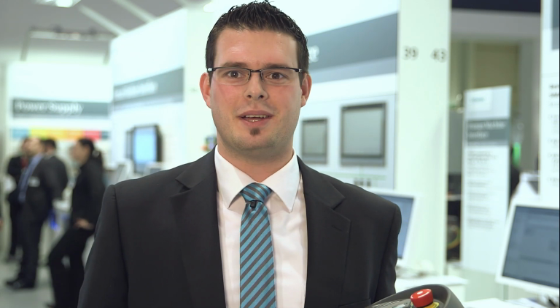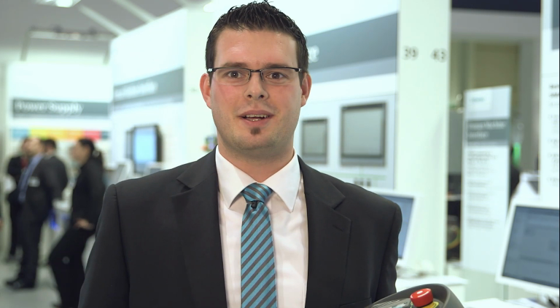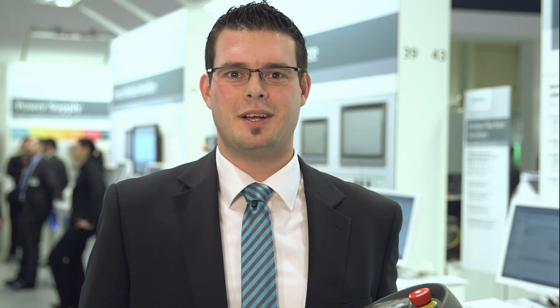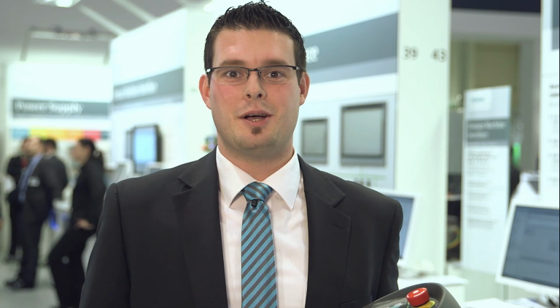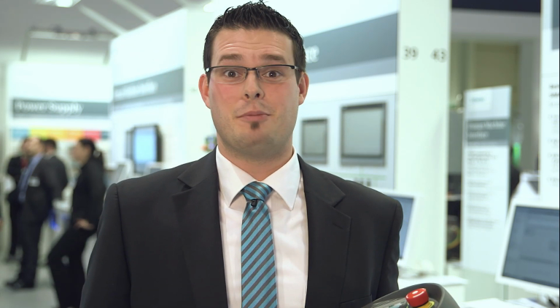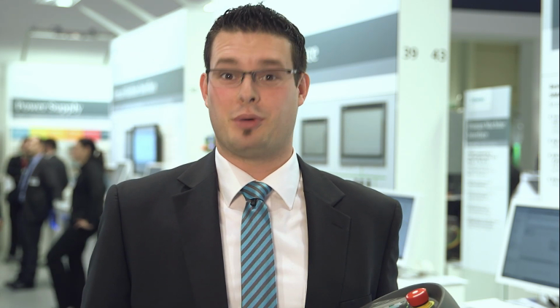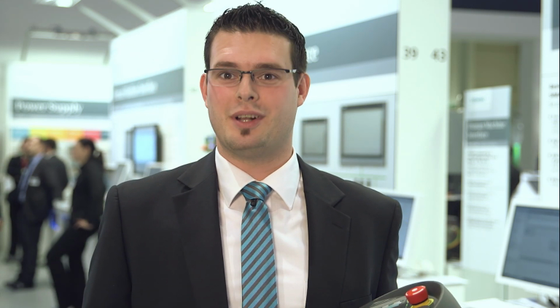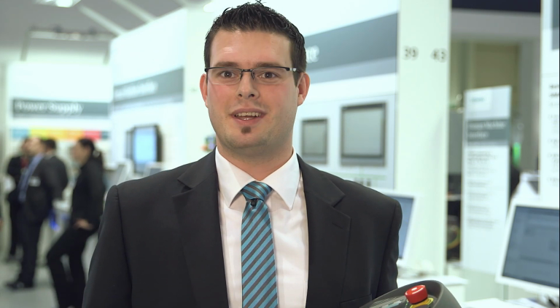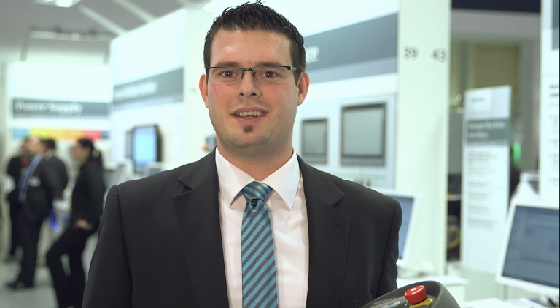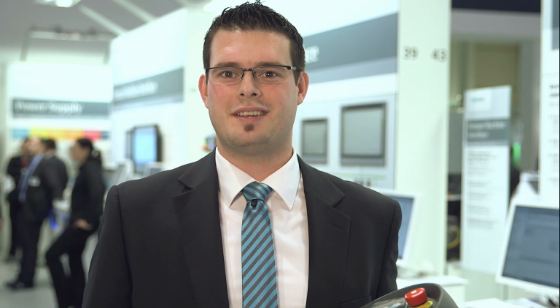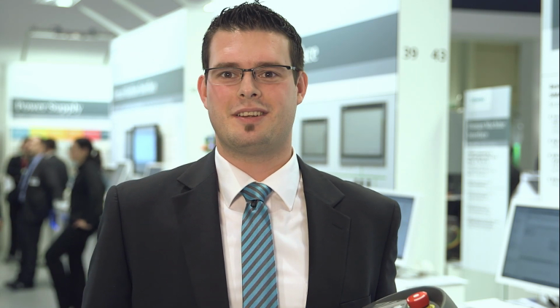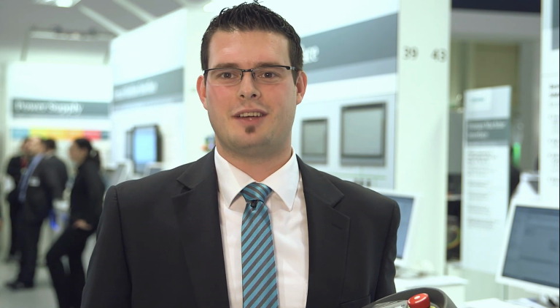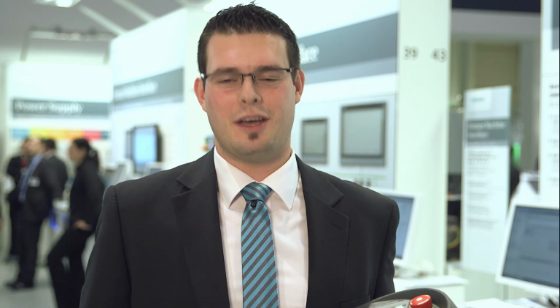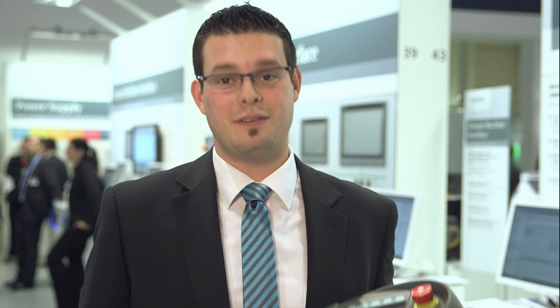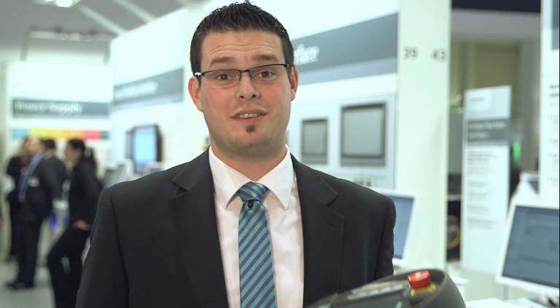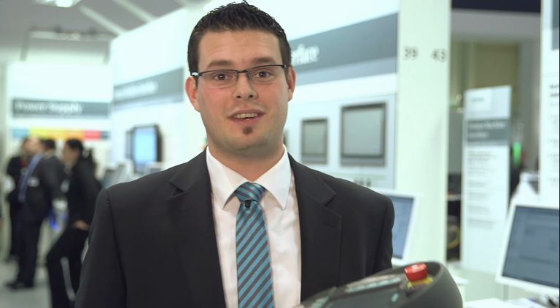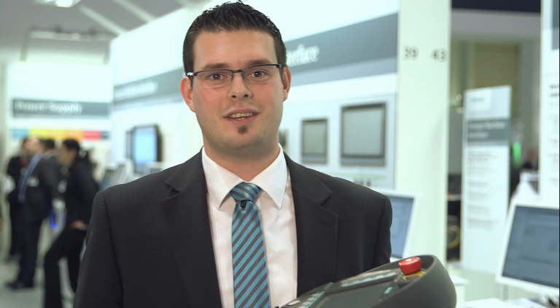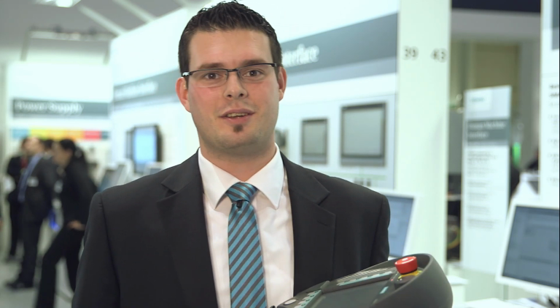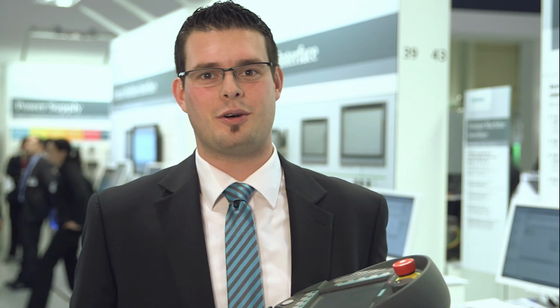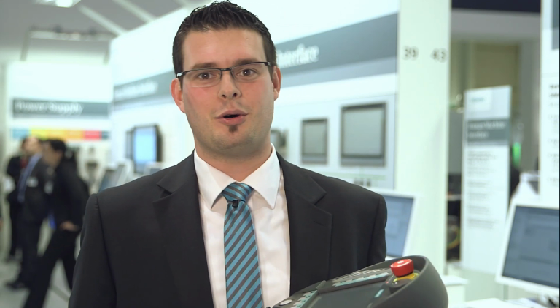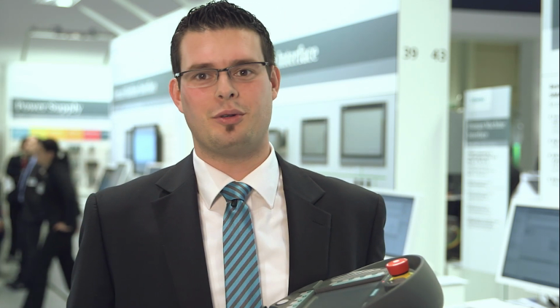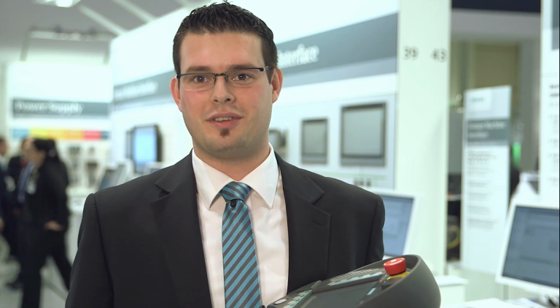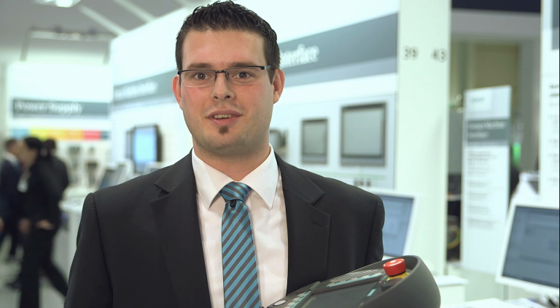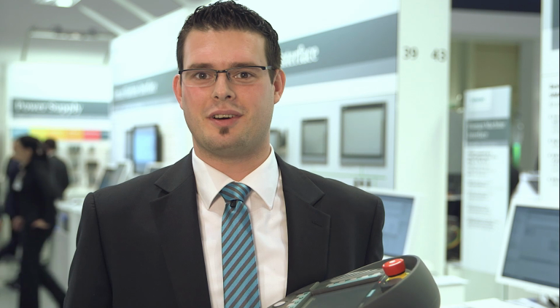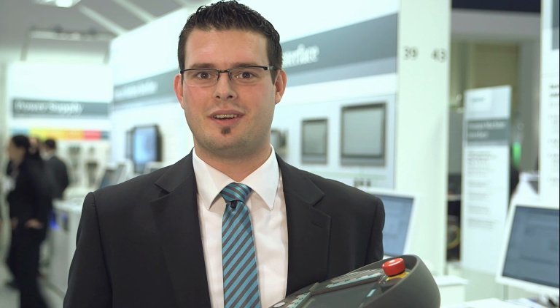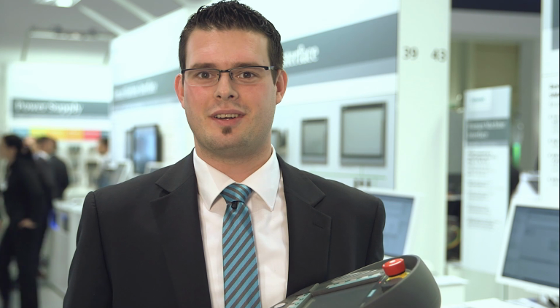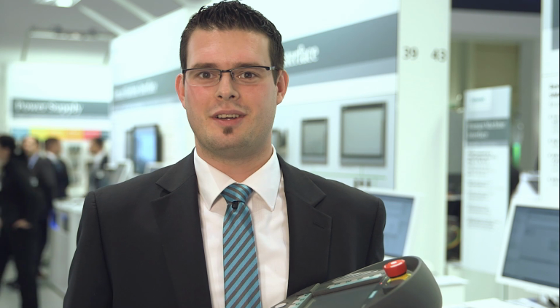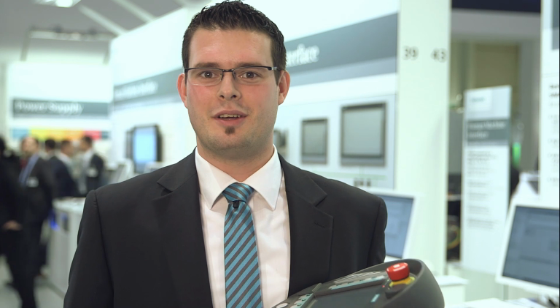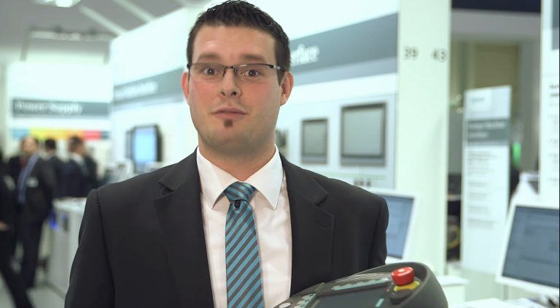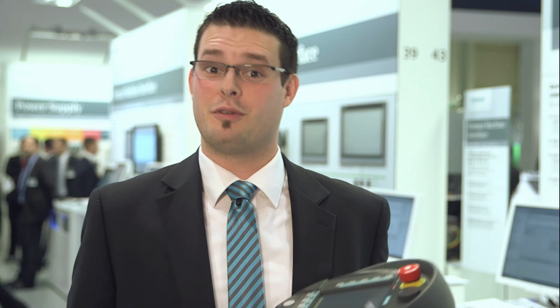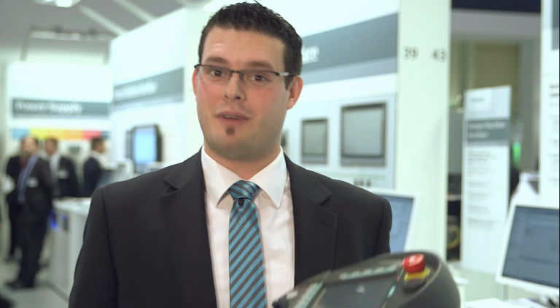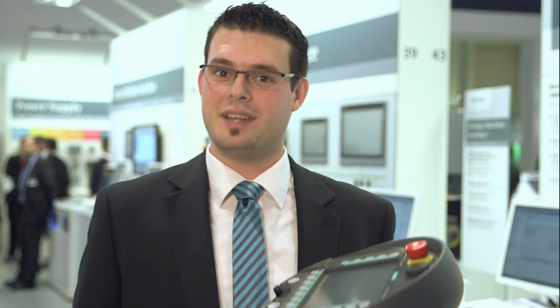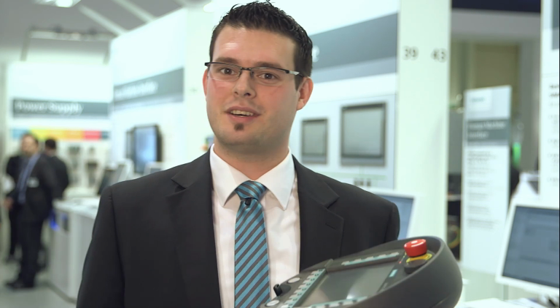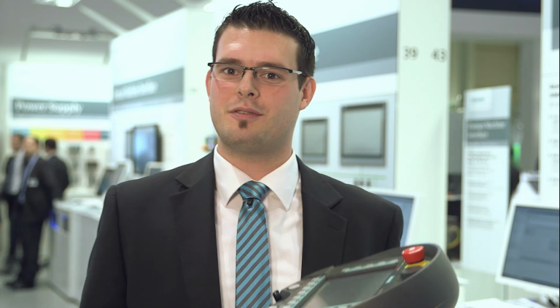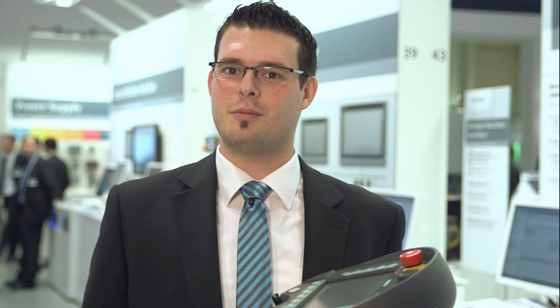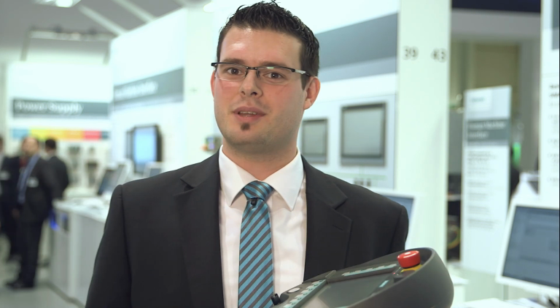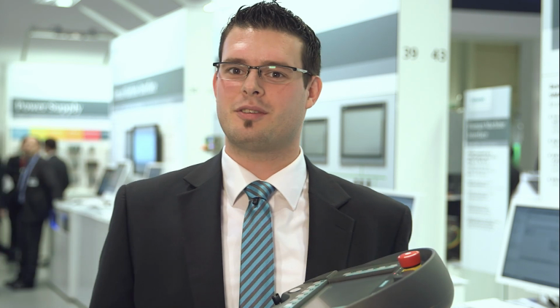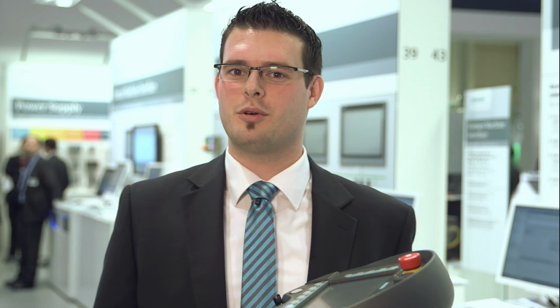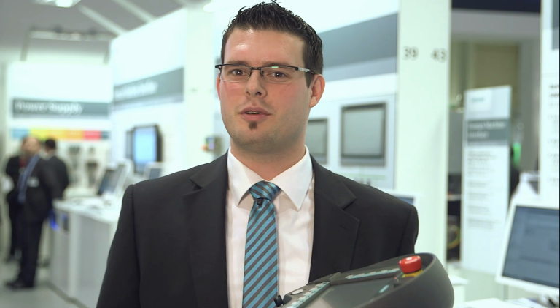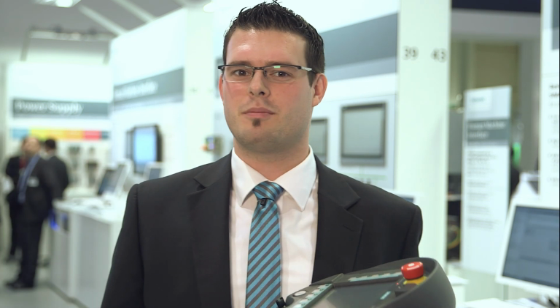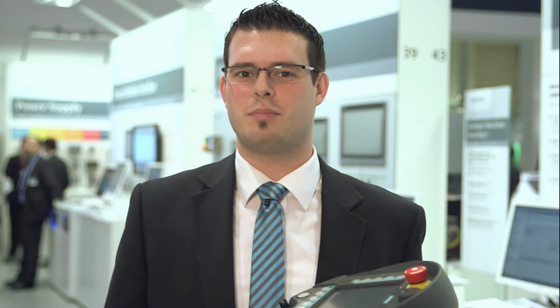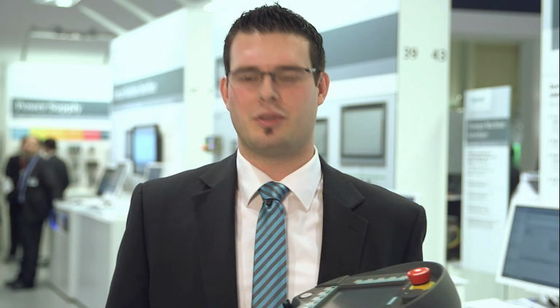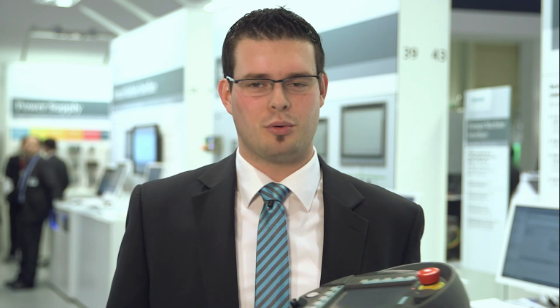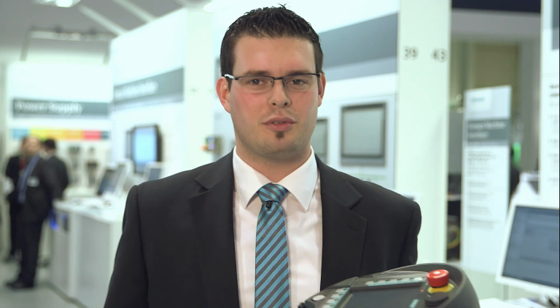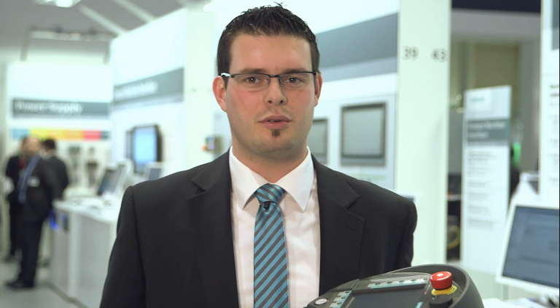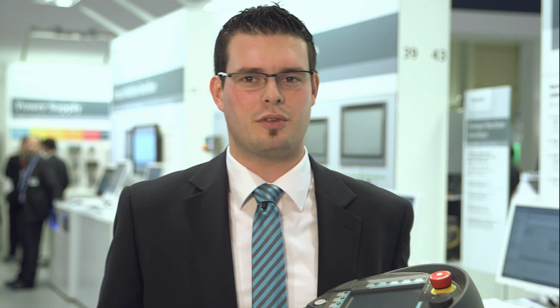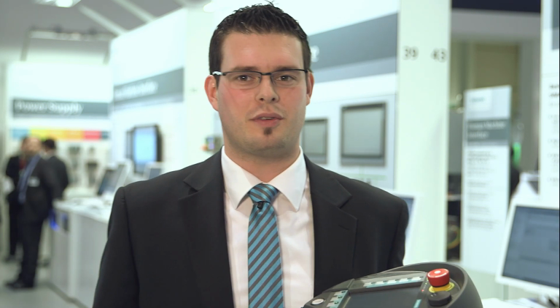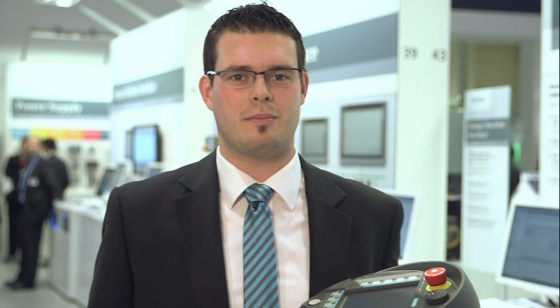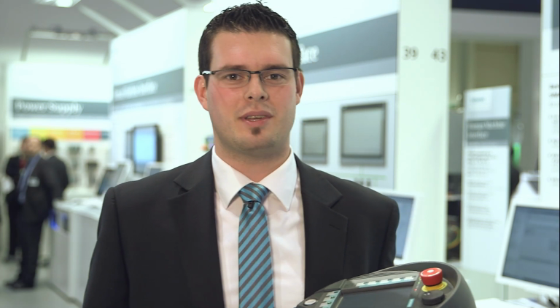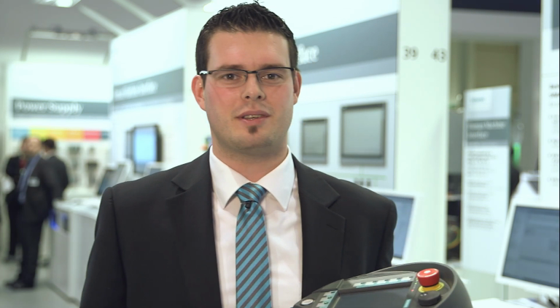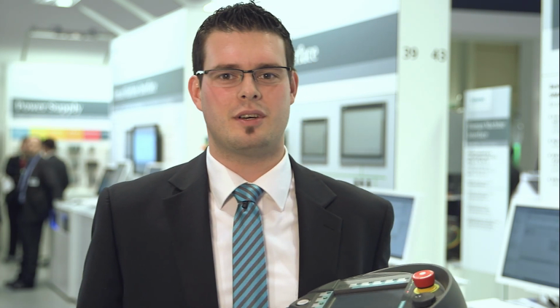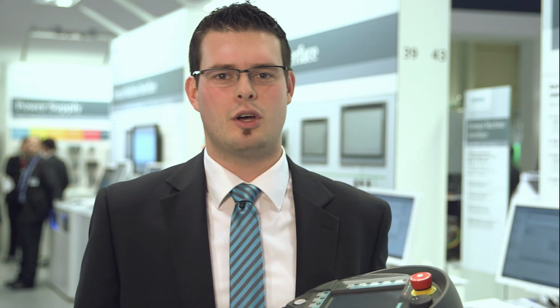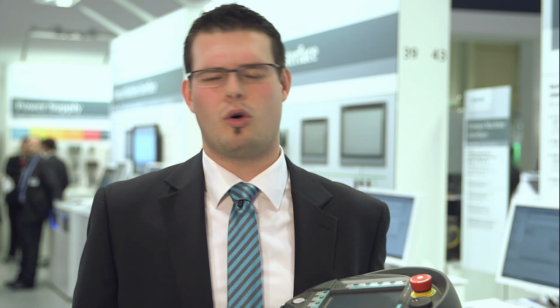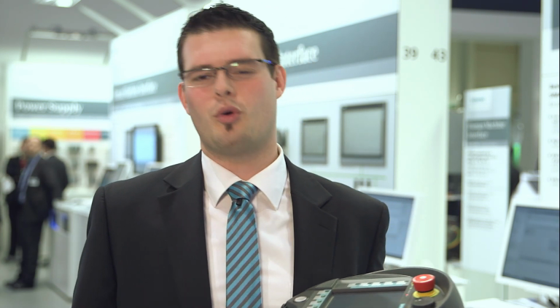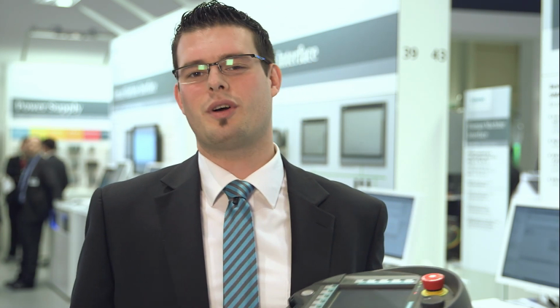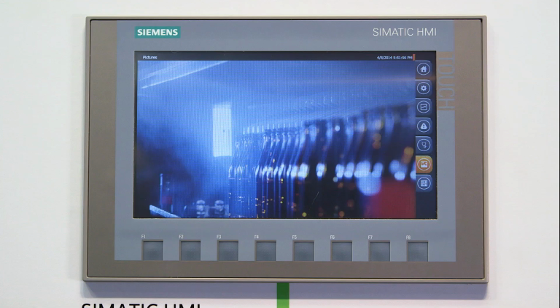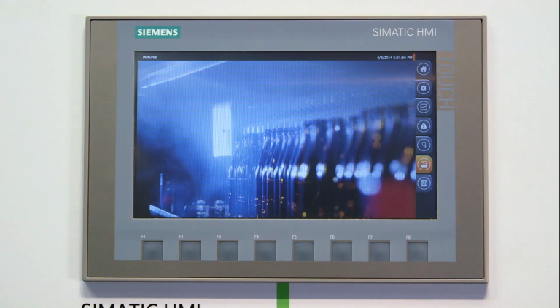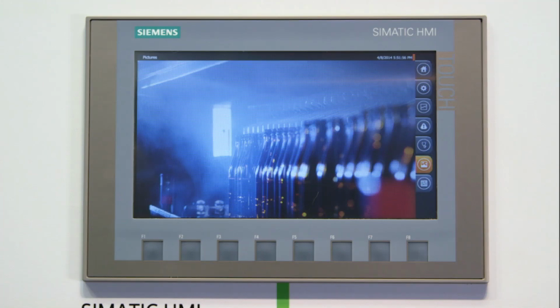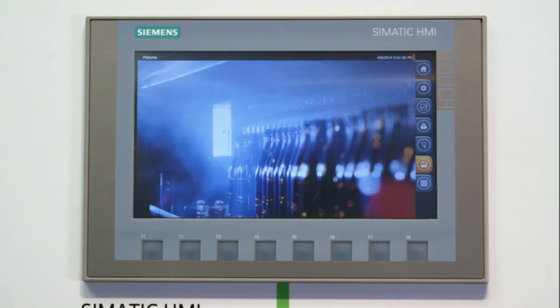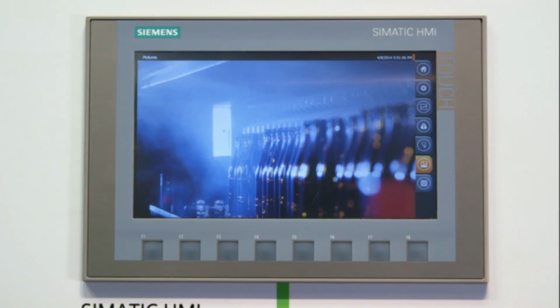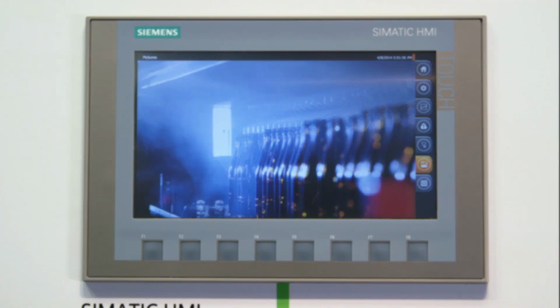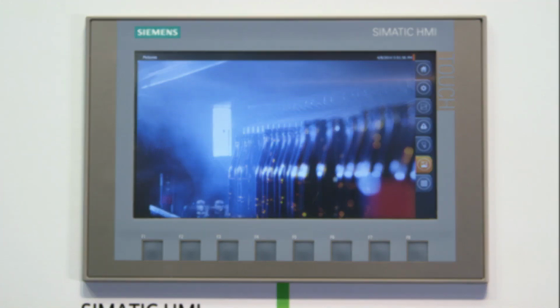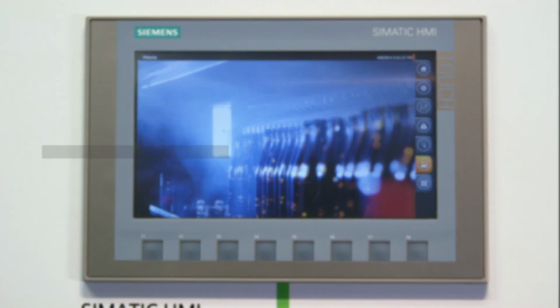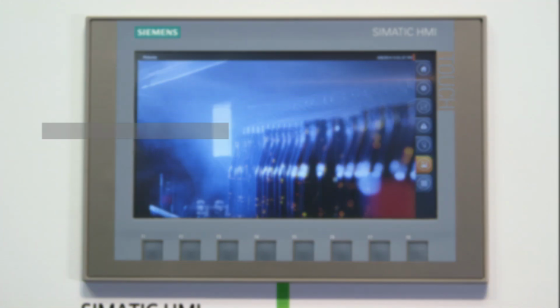Simatic HMI — brilliant, efficient and safe. For more information, please visit us at the fair or look us up online.